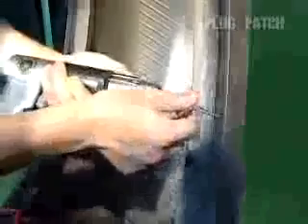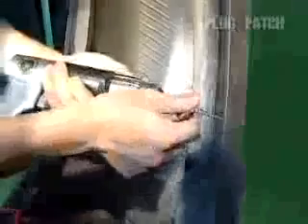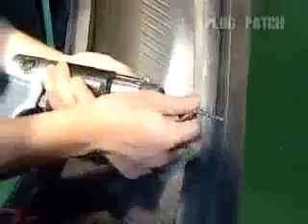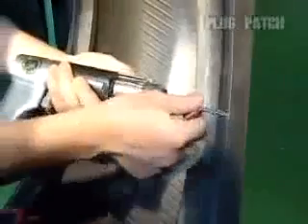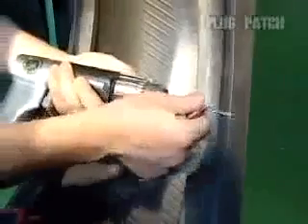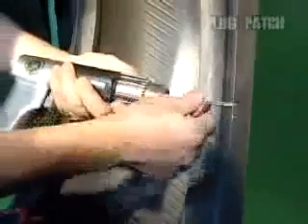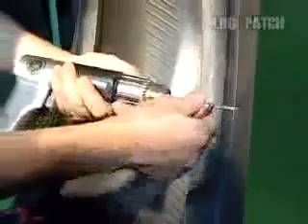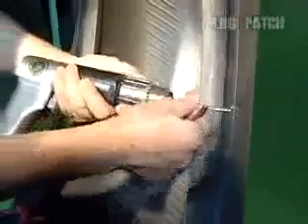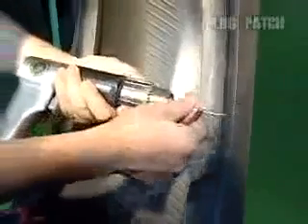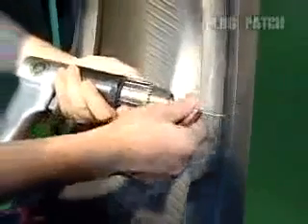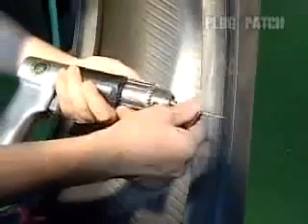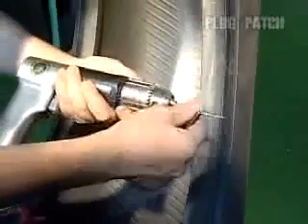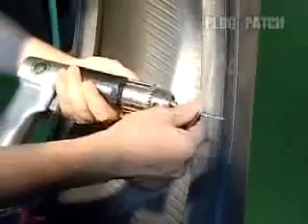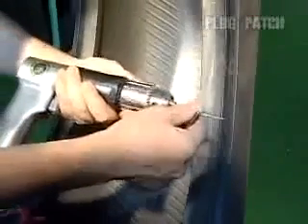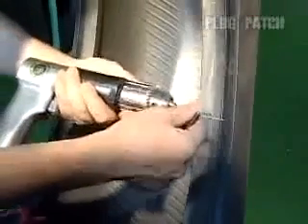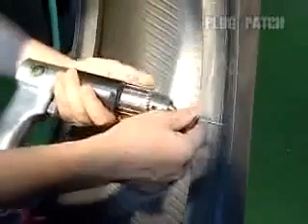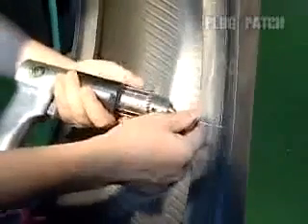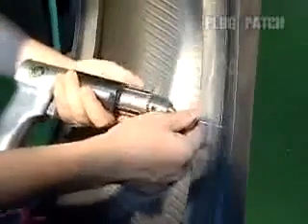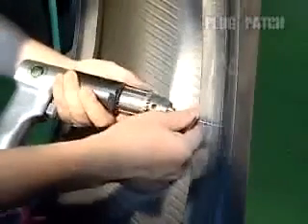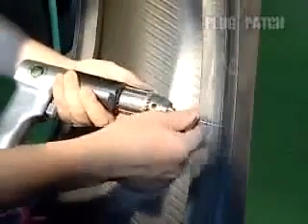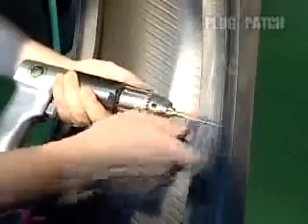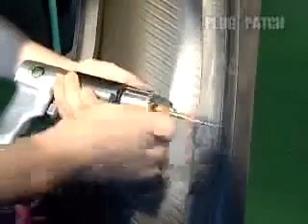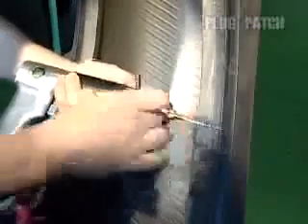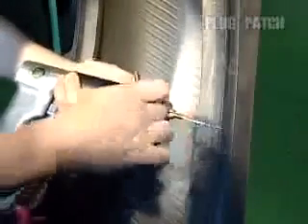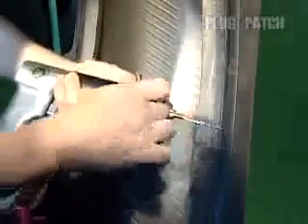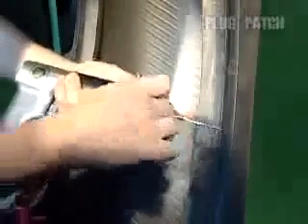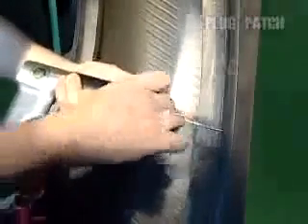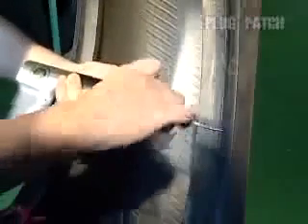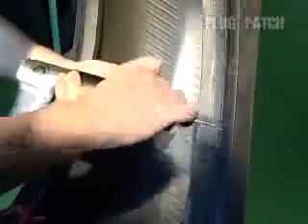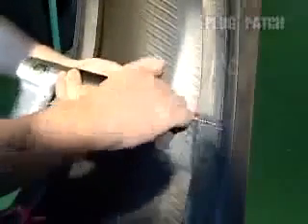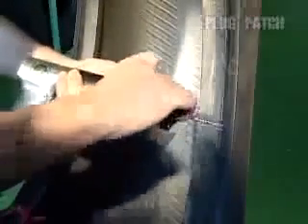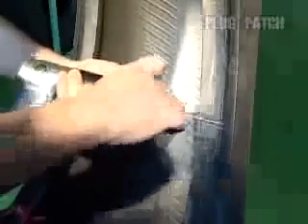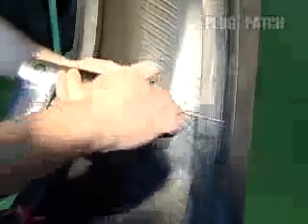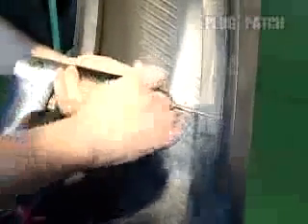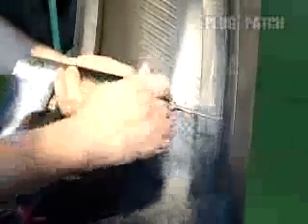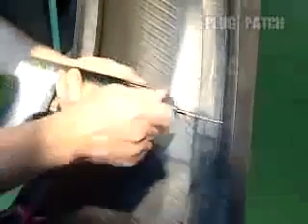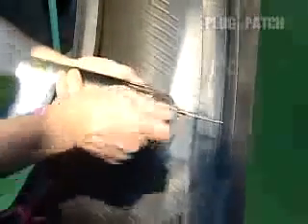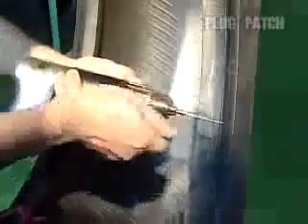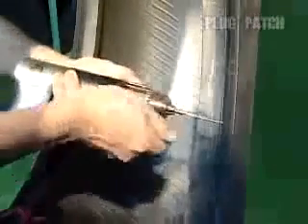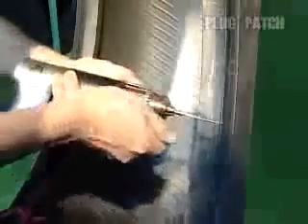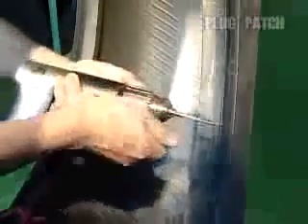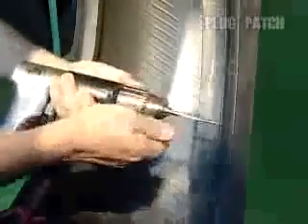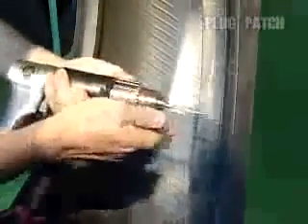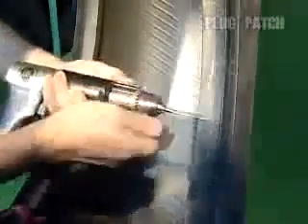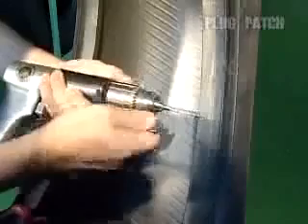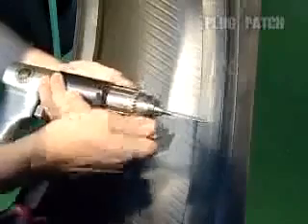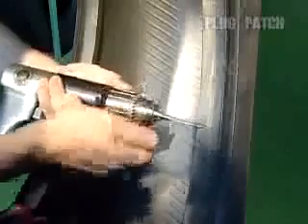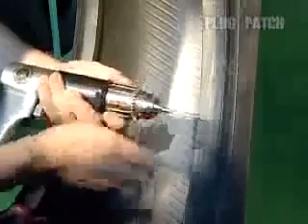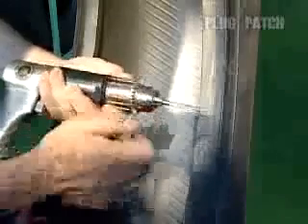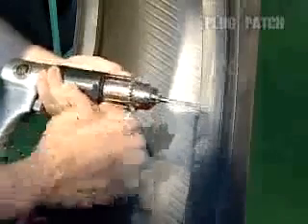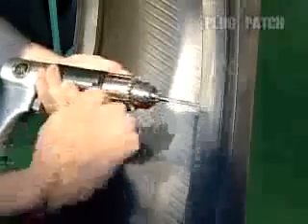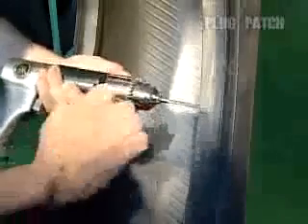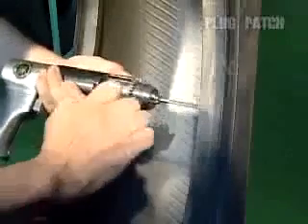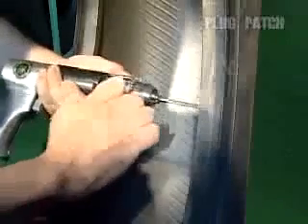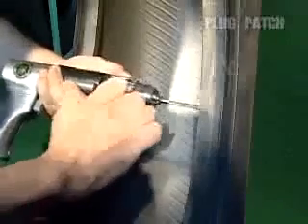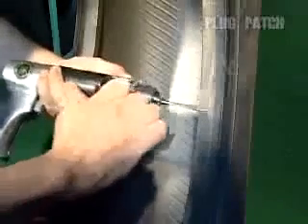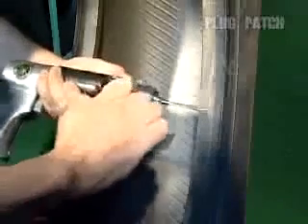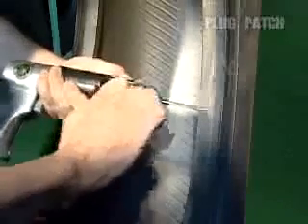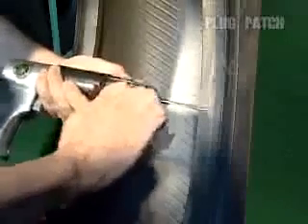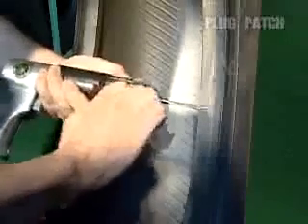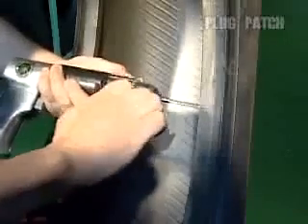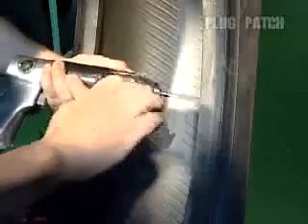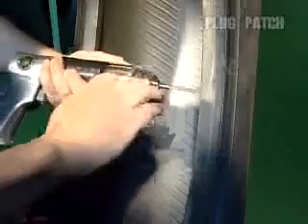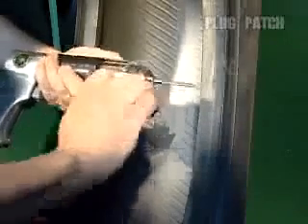Attach a carbide cutter to a 500 rpm slow speed air drill and adjust the puncture flaw from the inside.